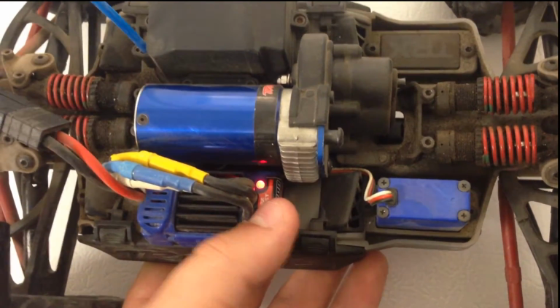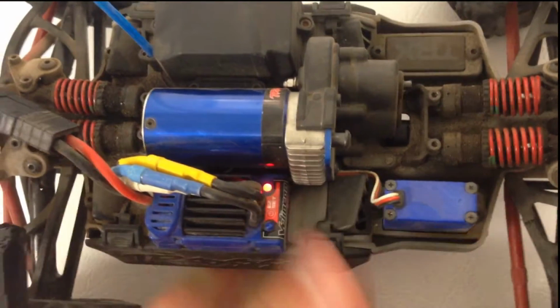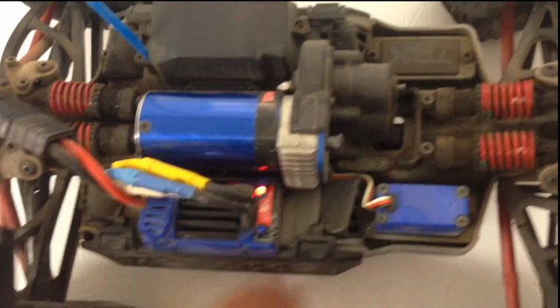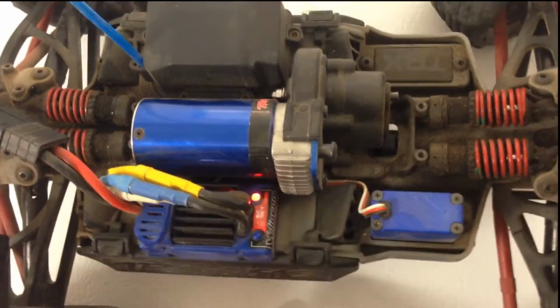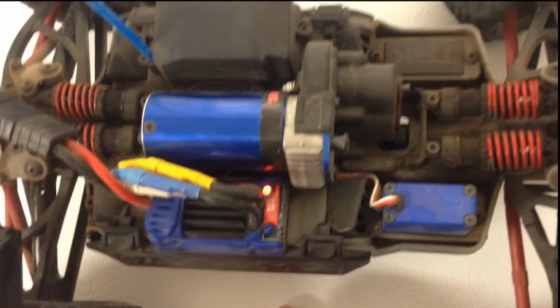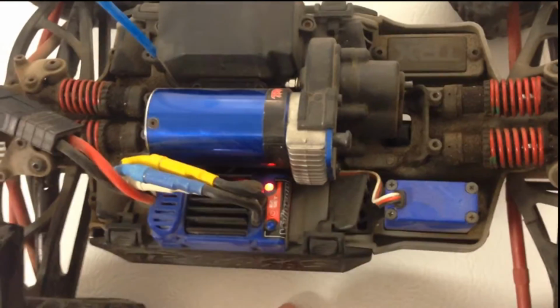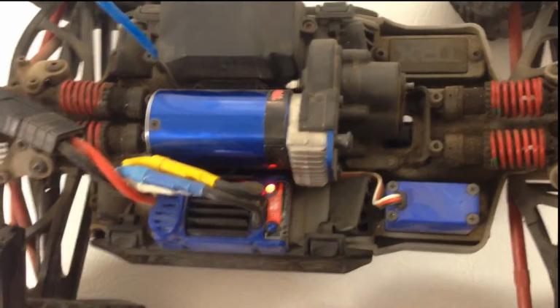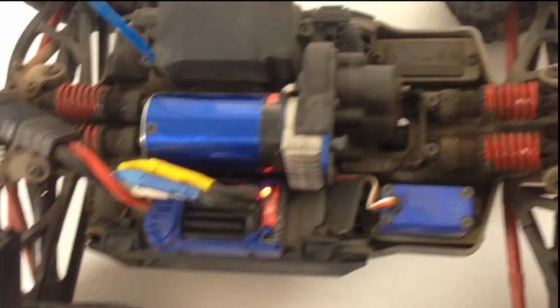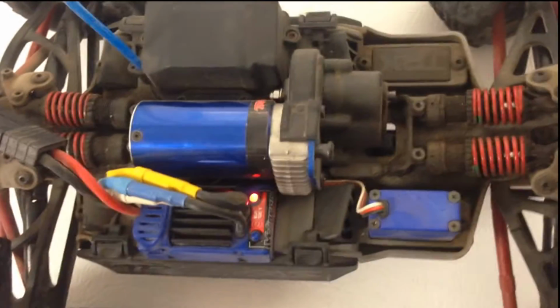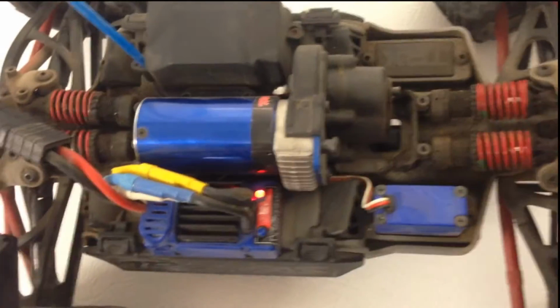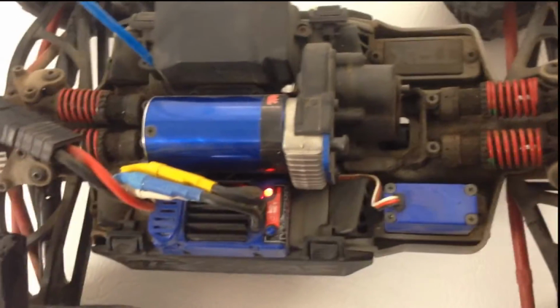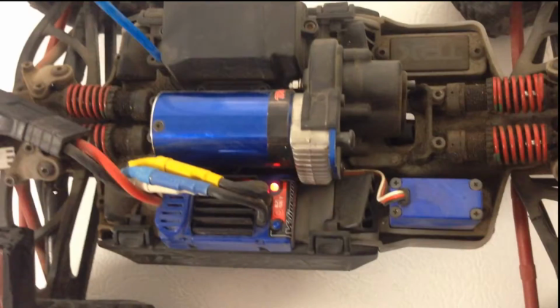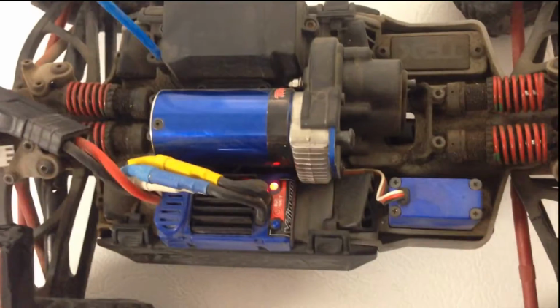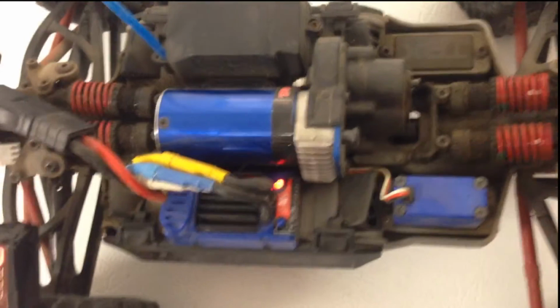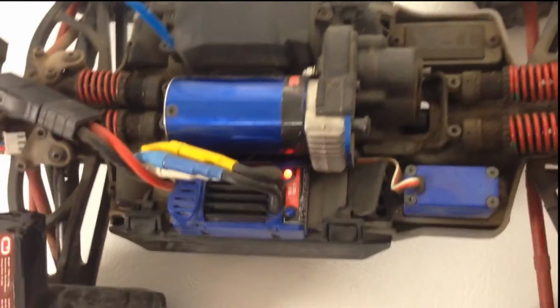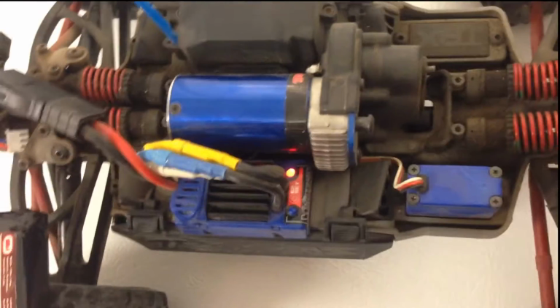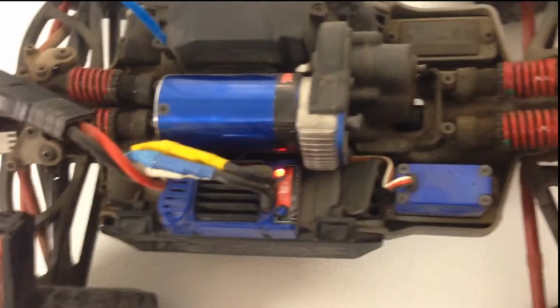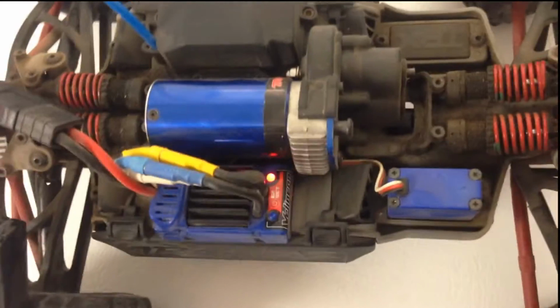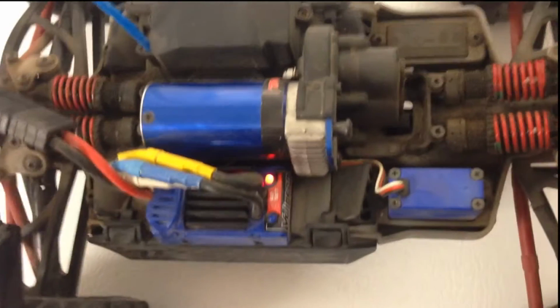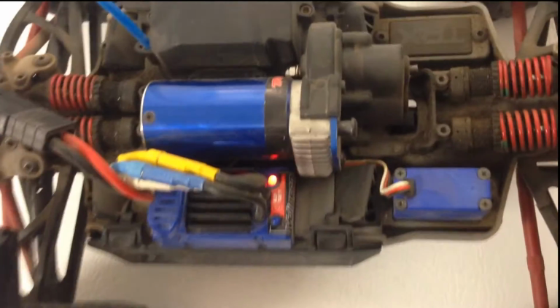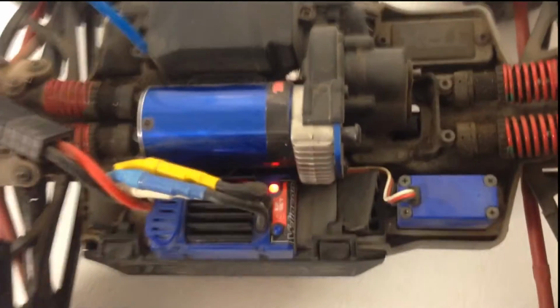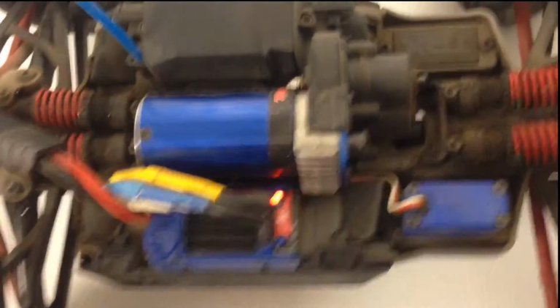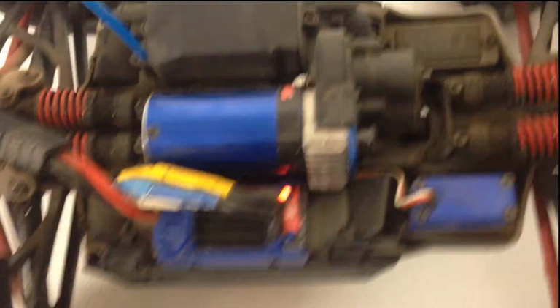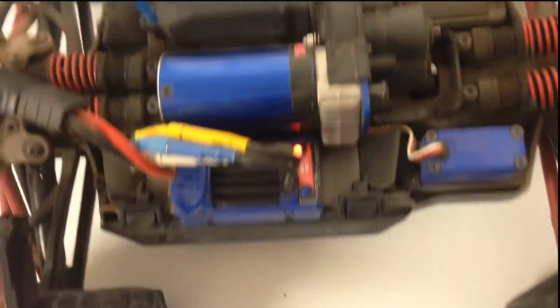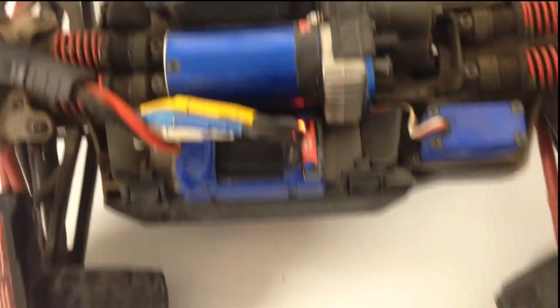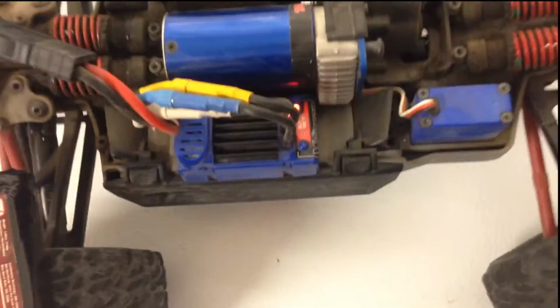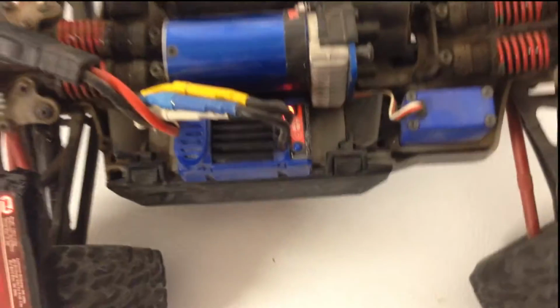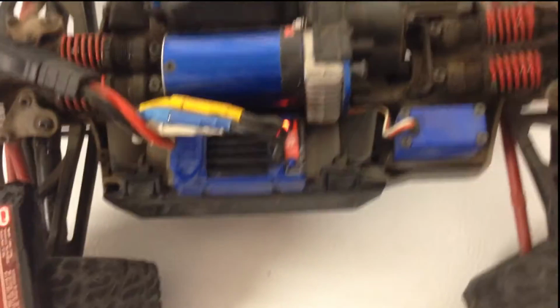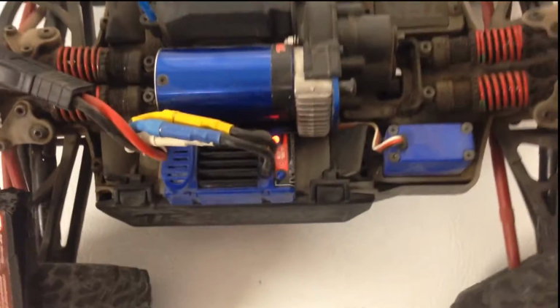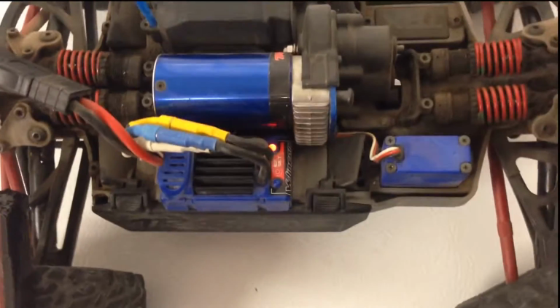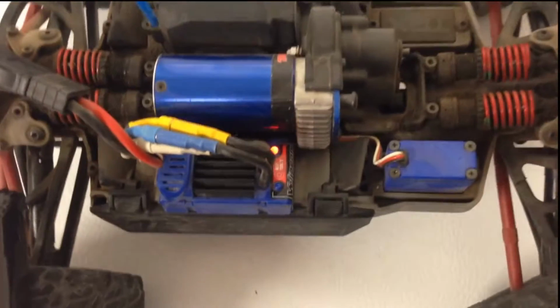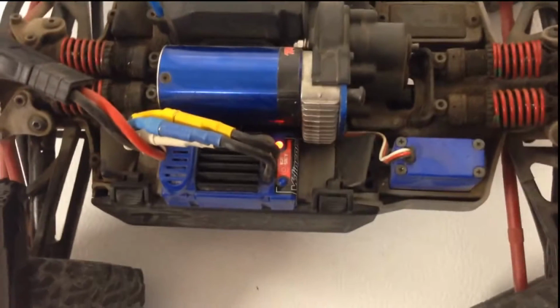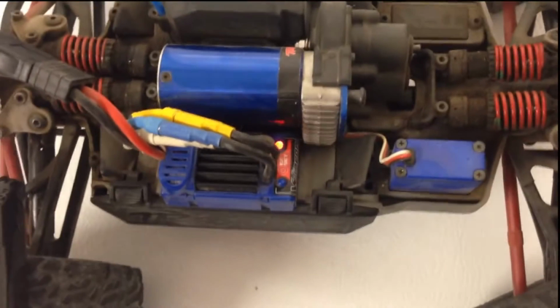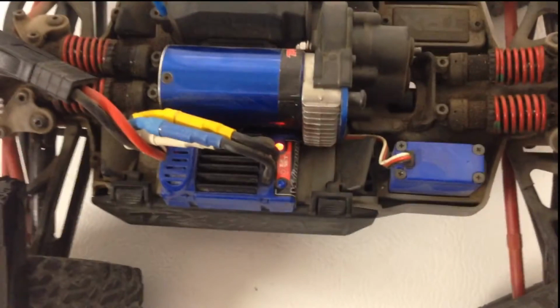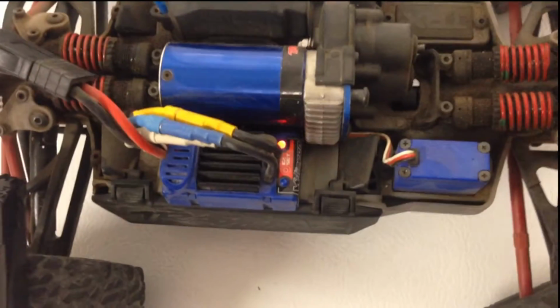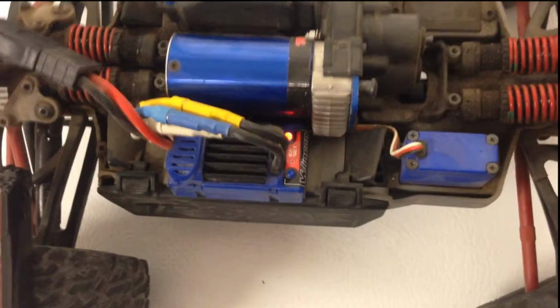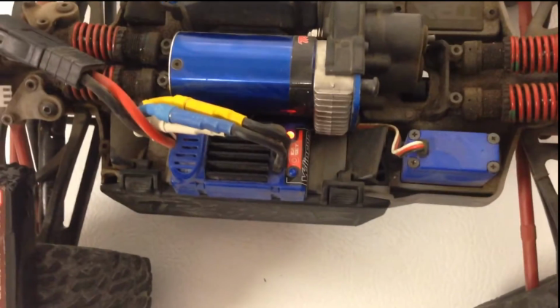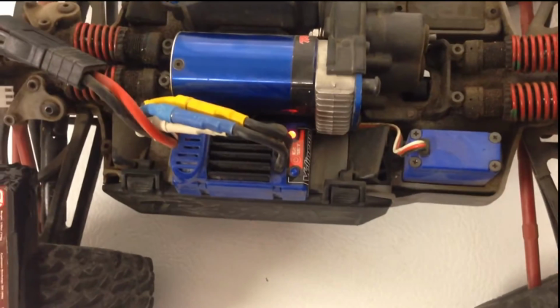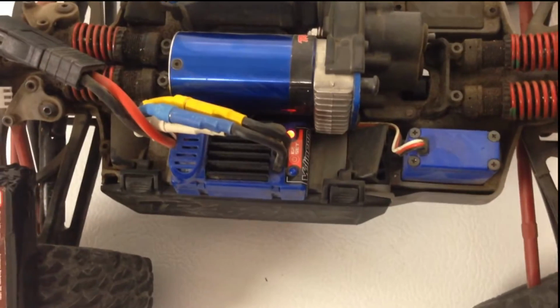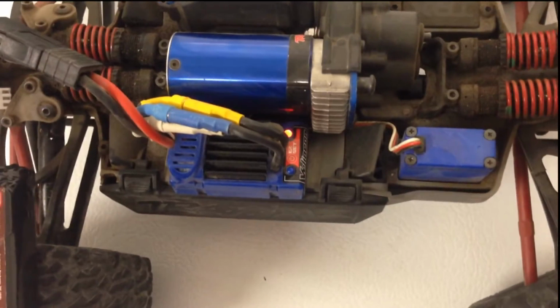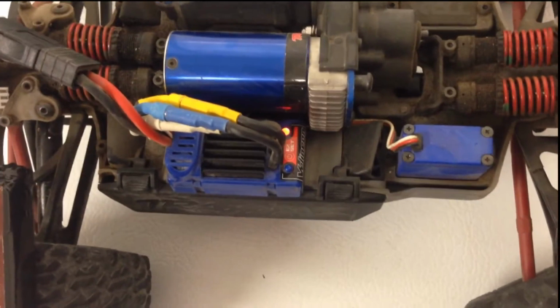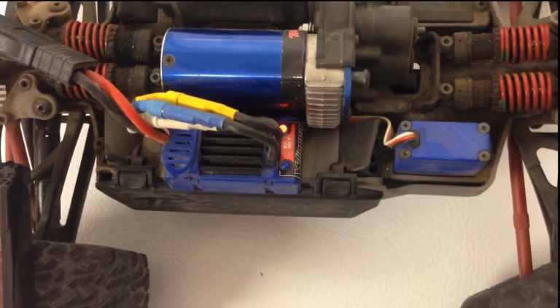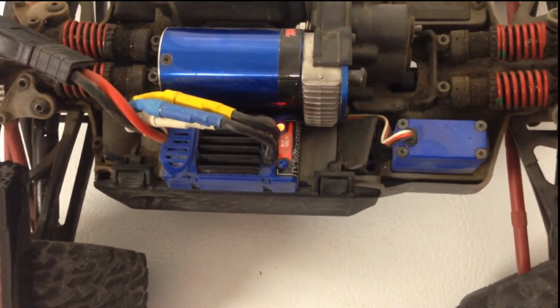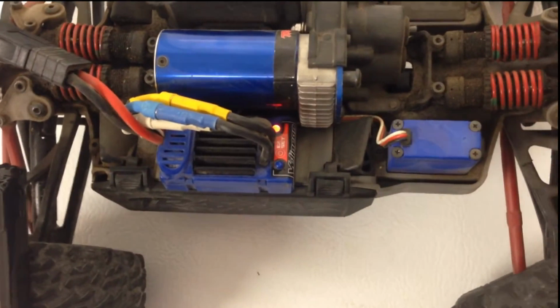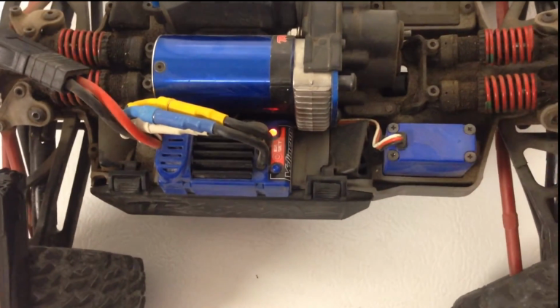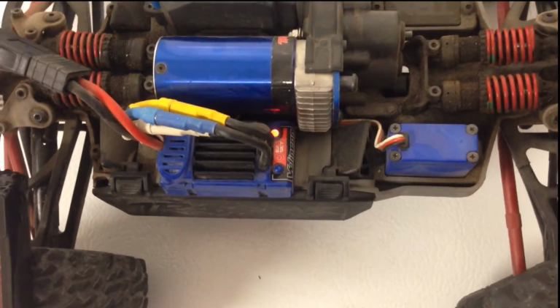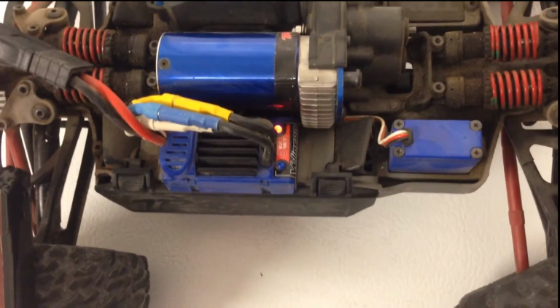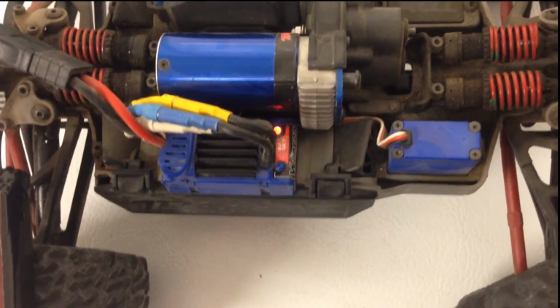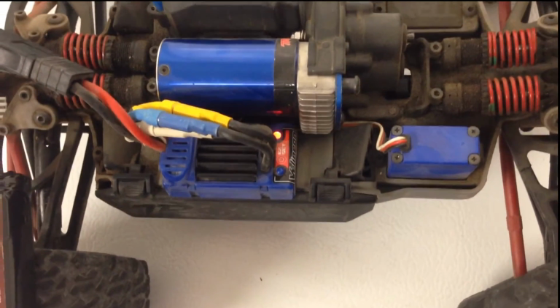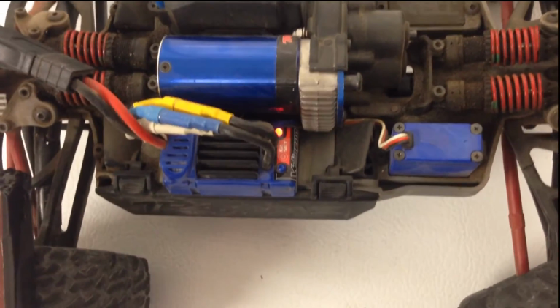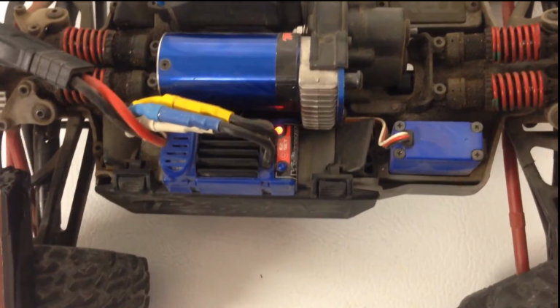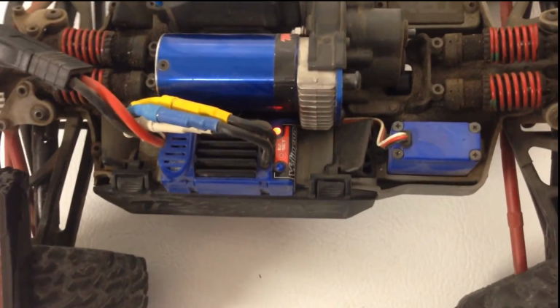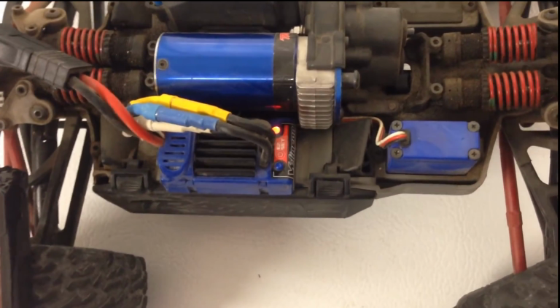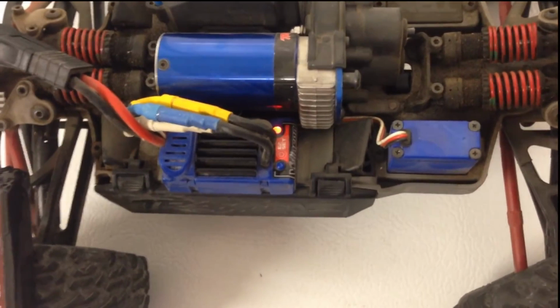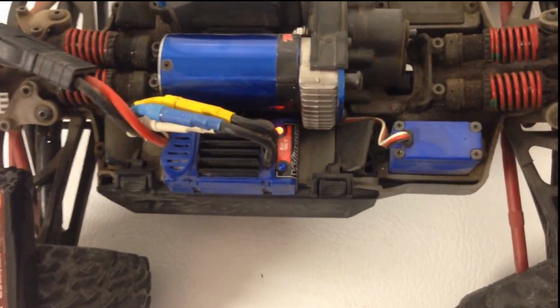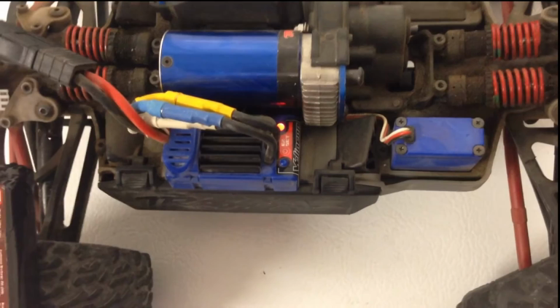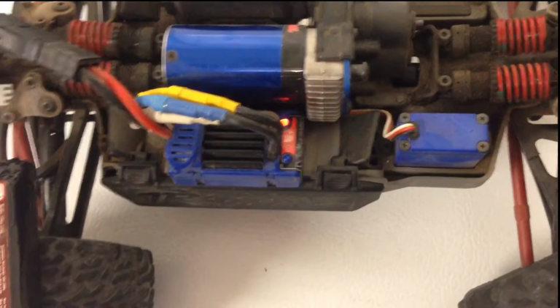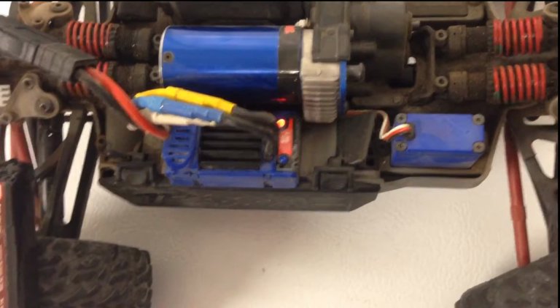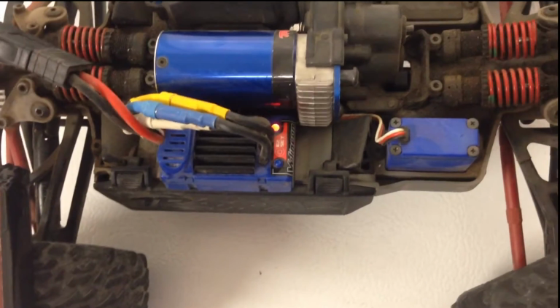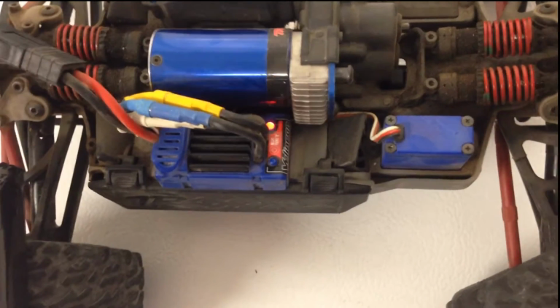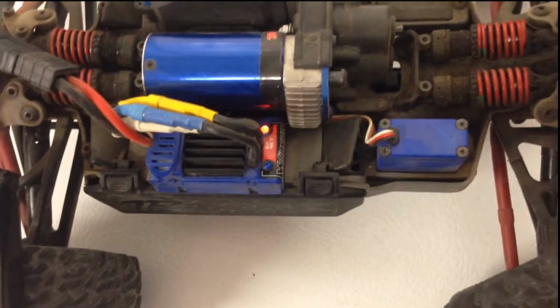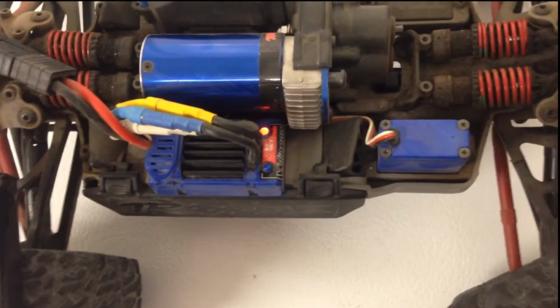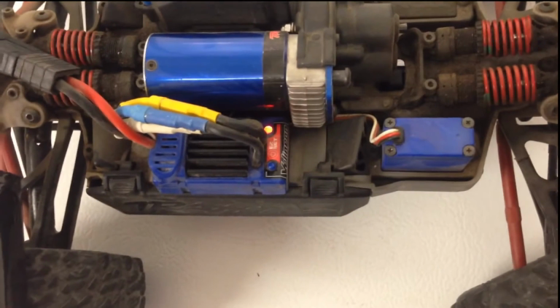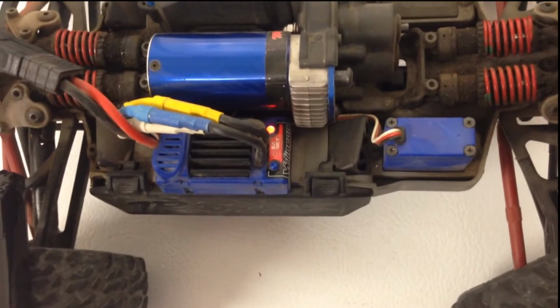There you go. It's in nickel metal hydride mode. To point out, you never ever want to run a lipo battery in nickel metal hydride mode.